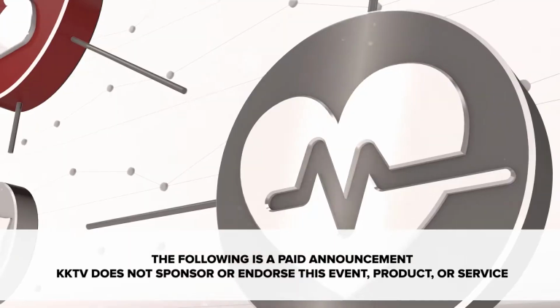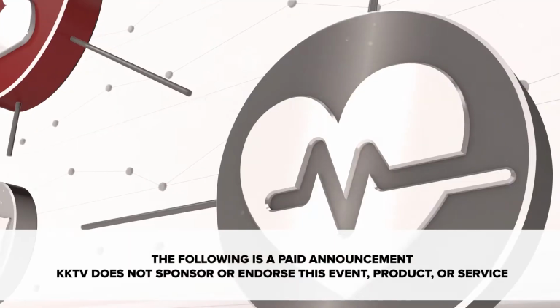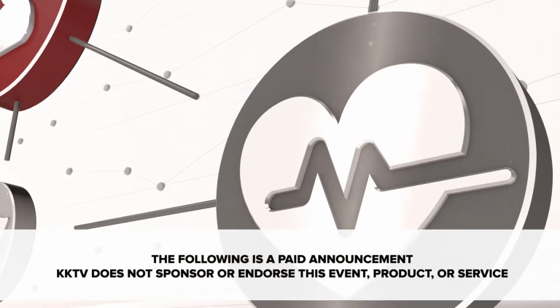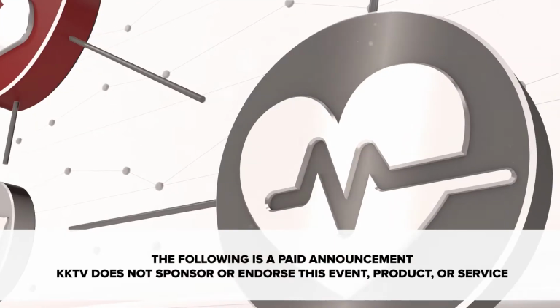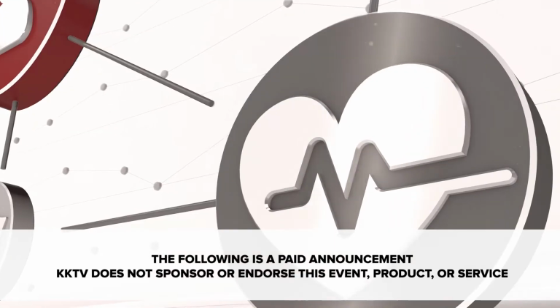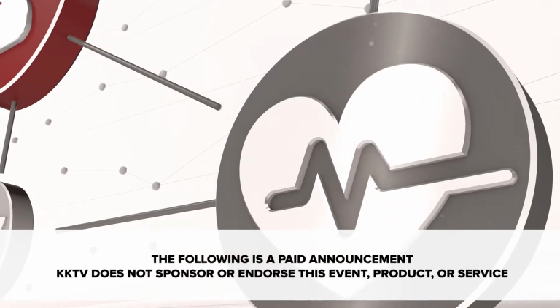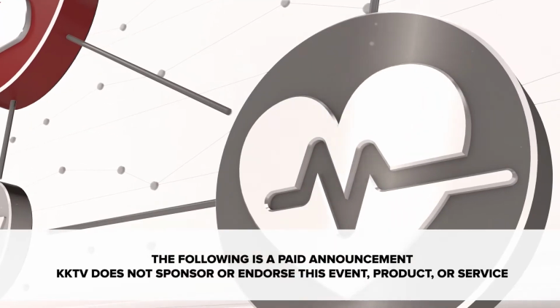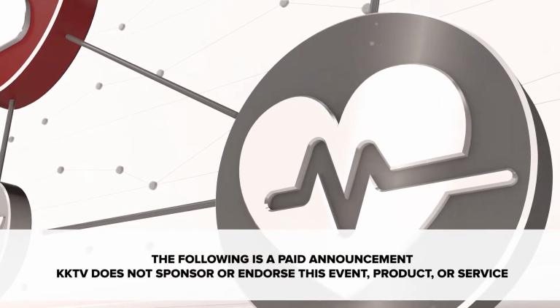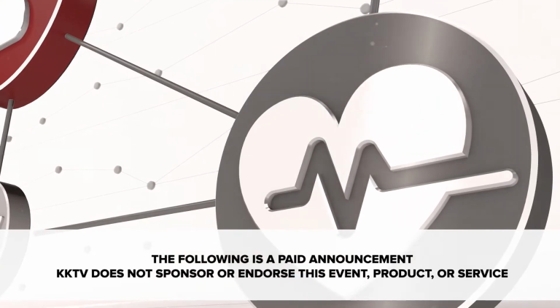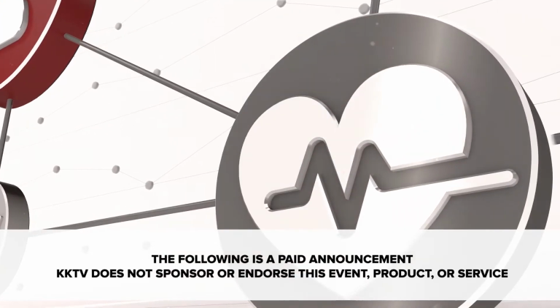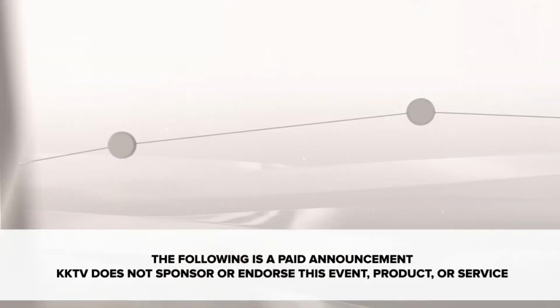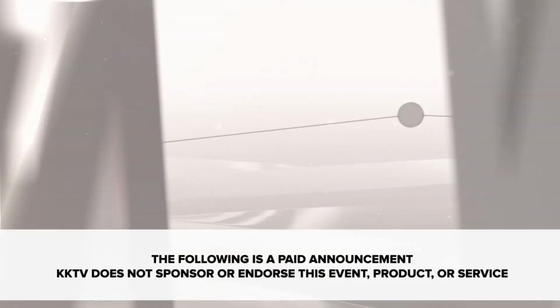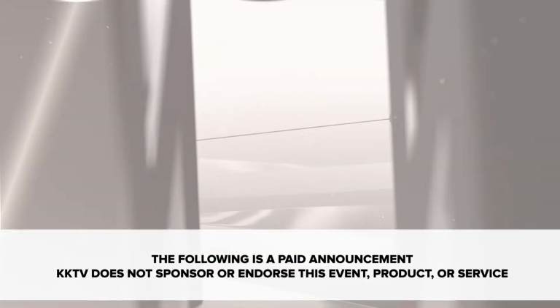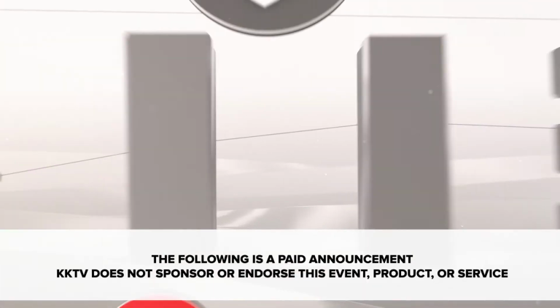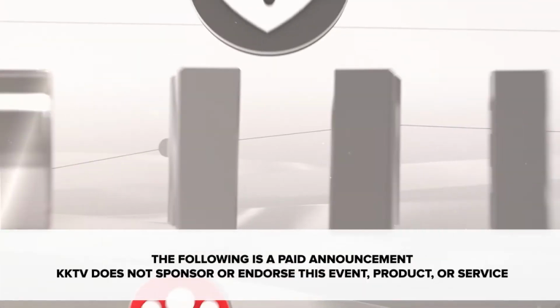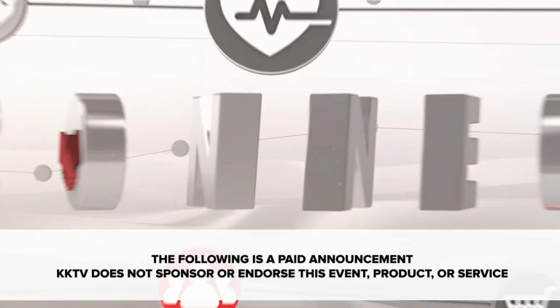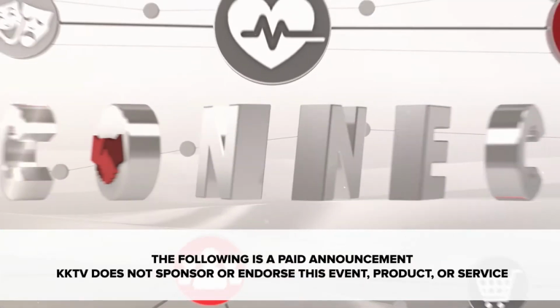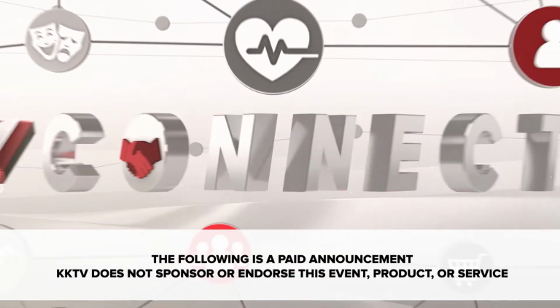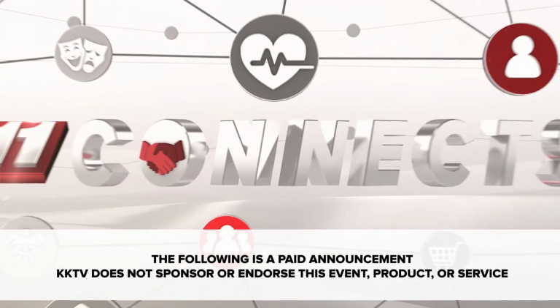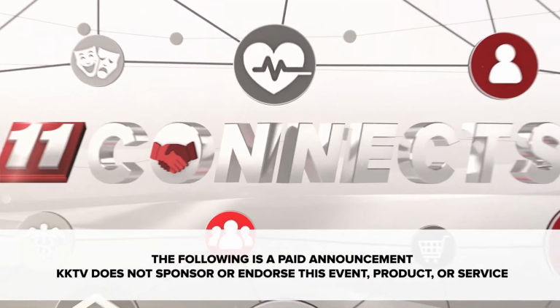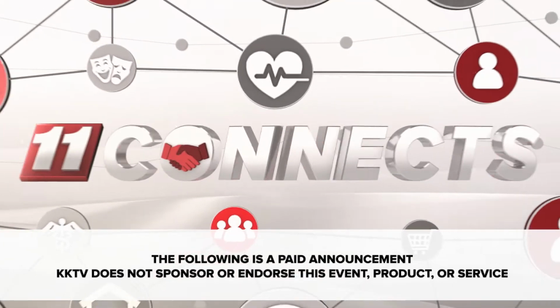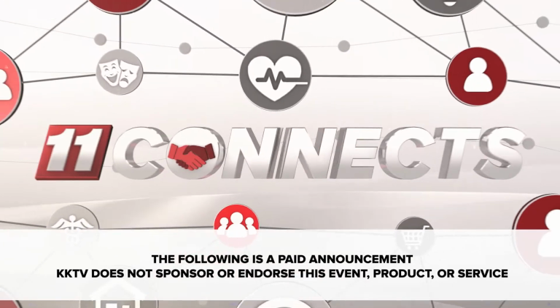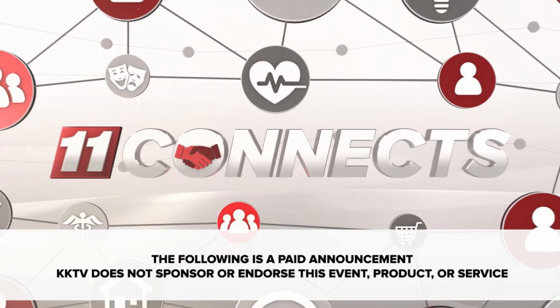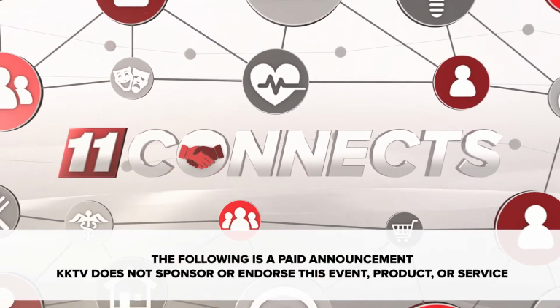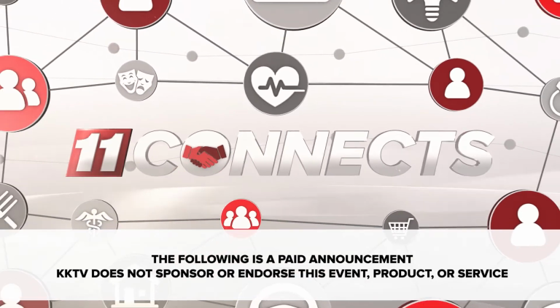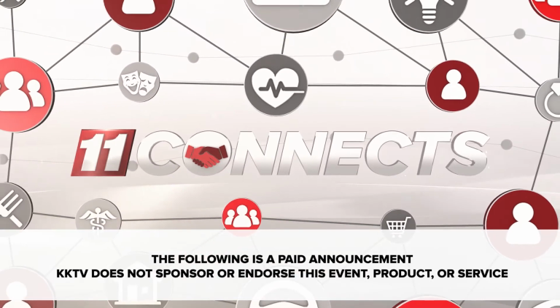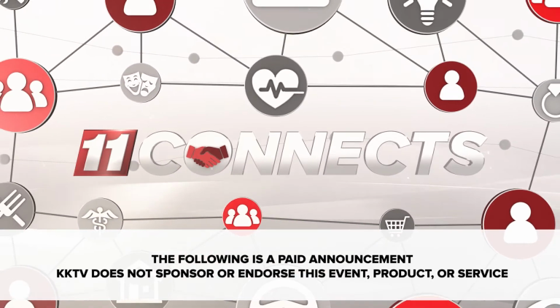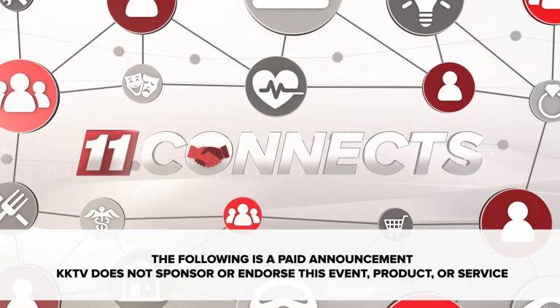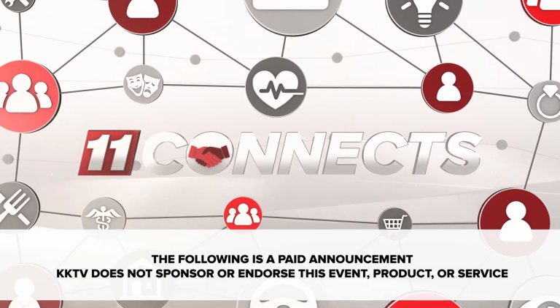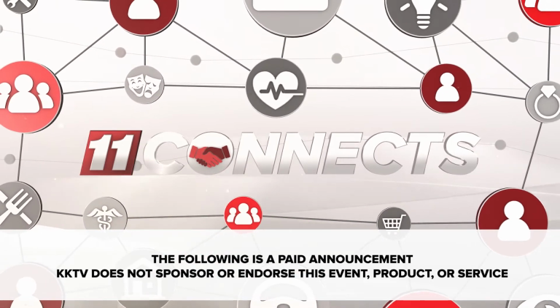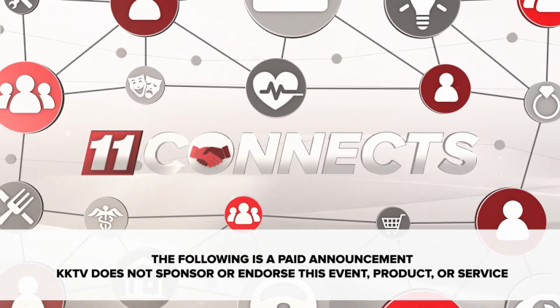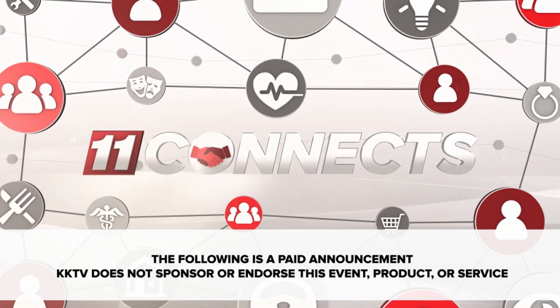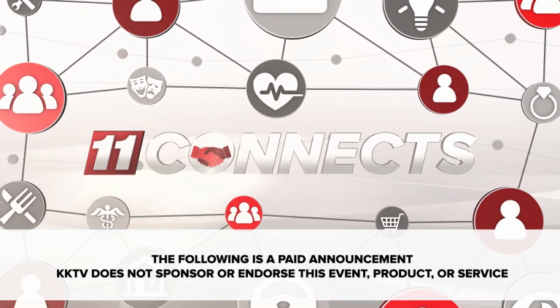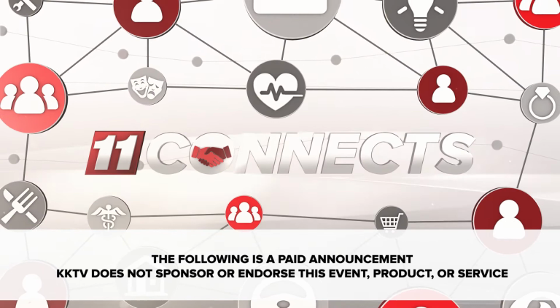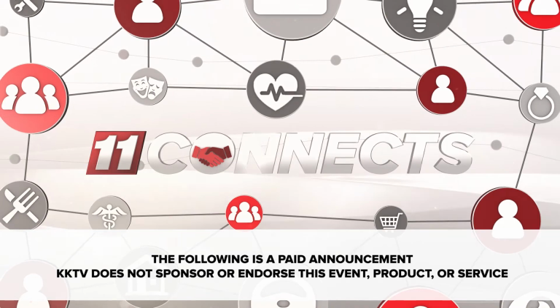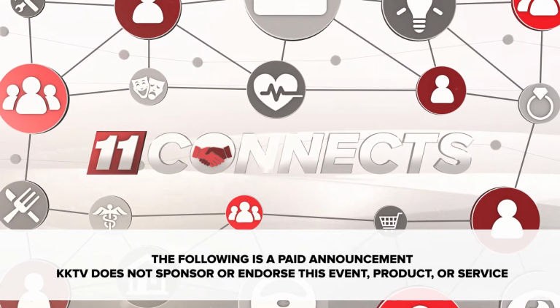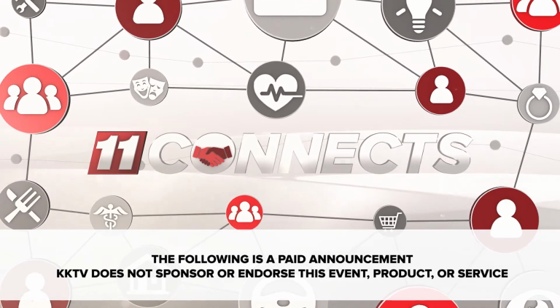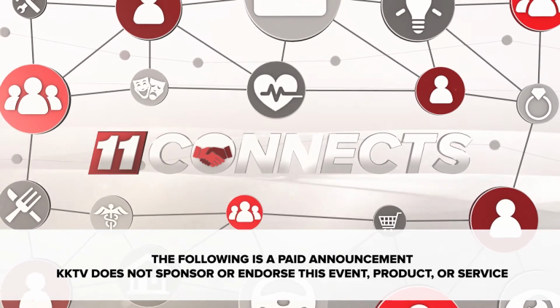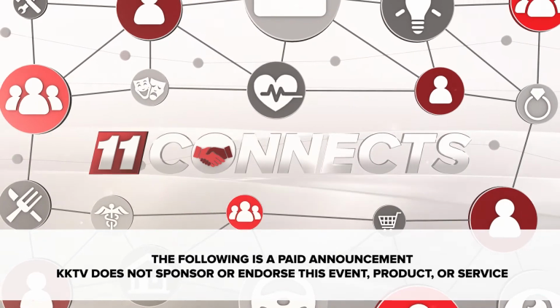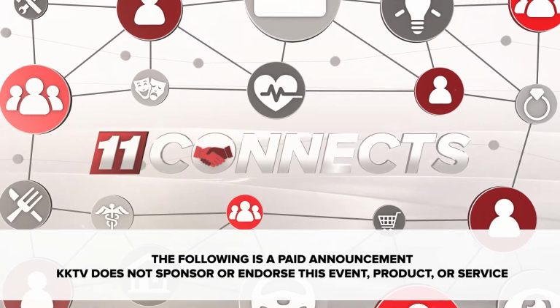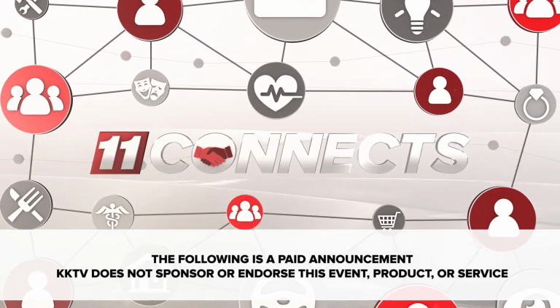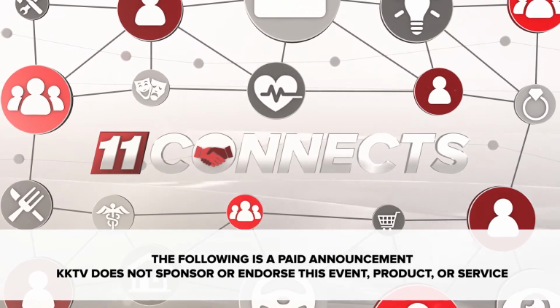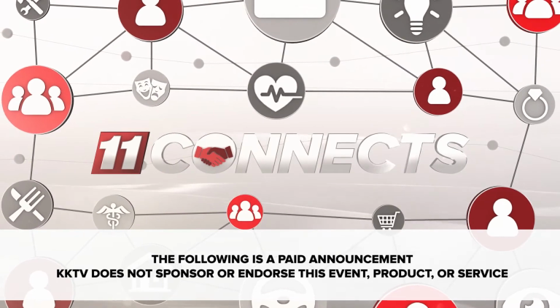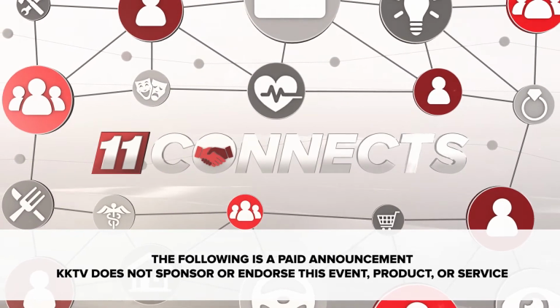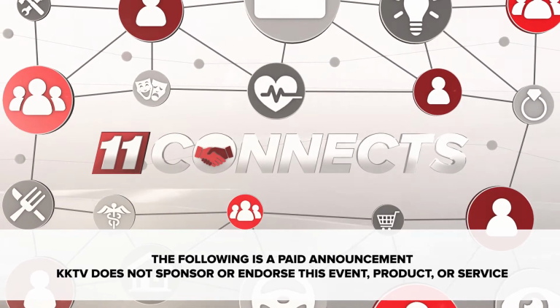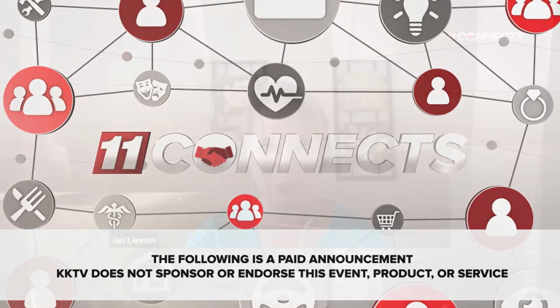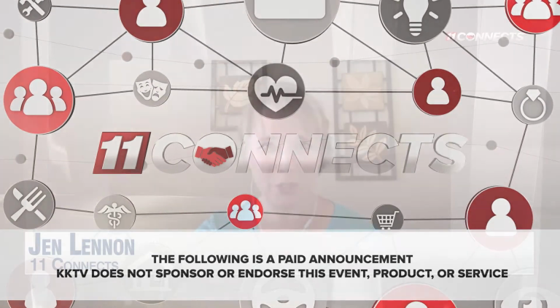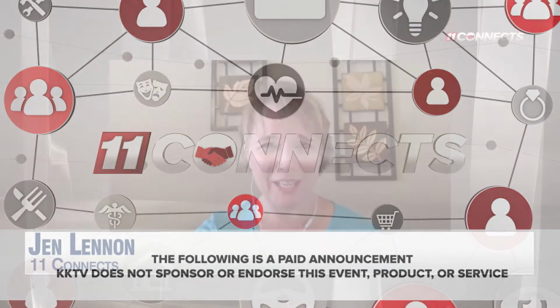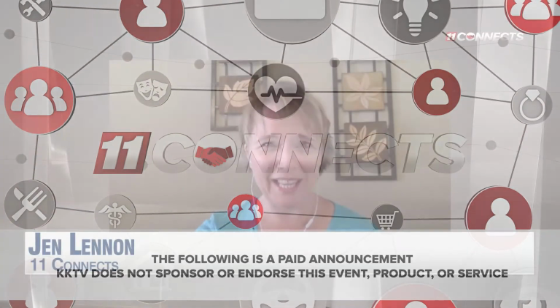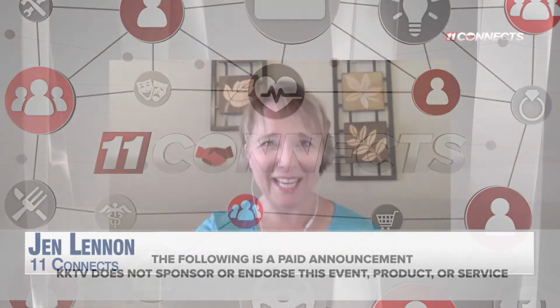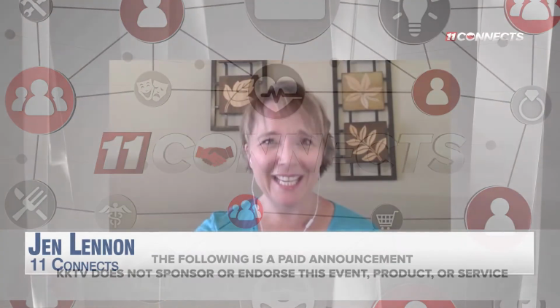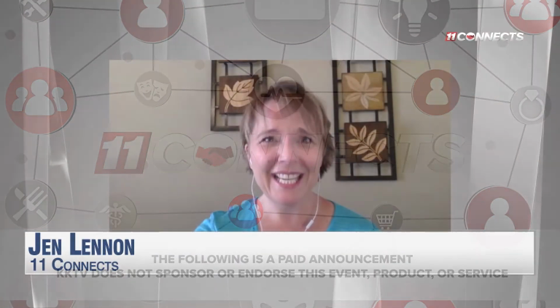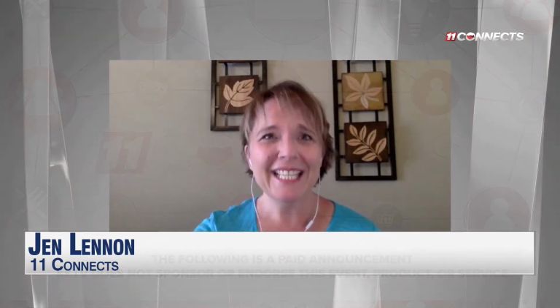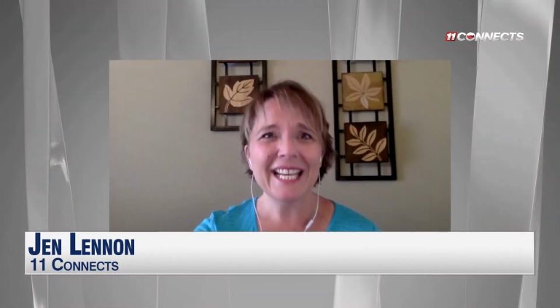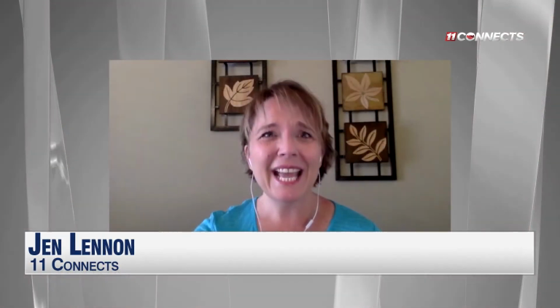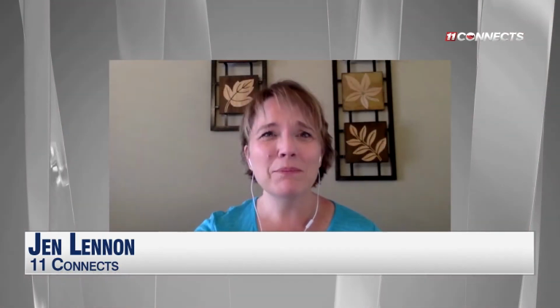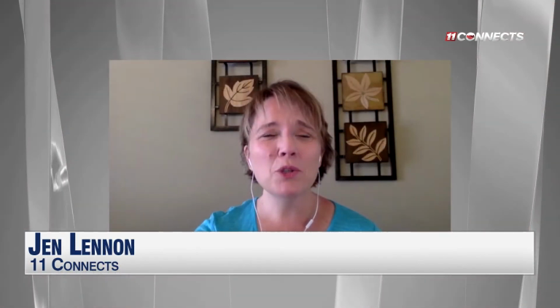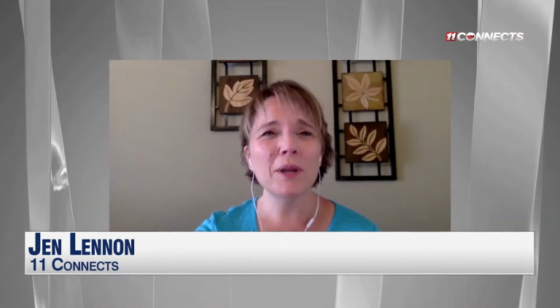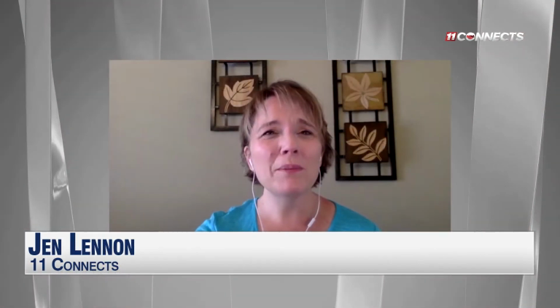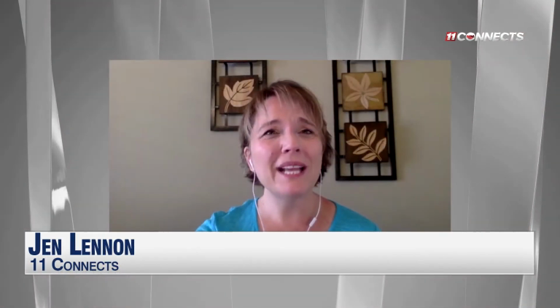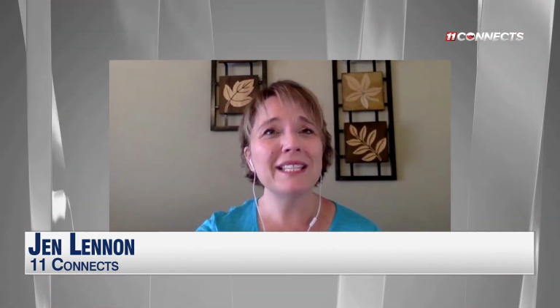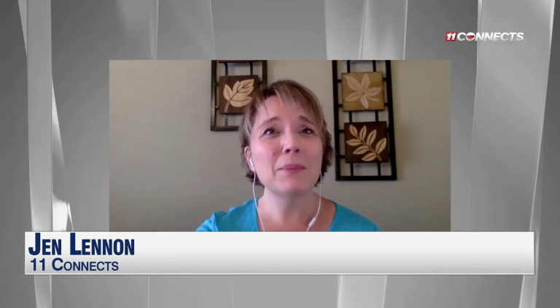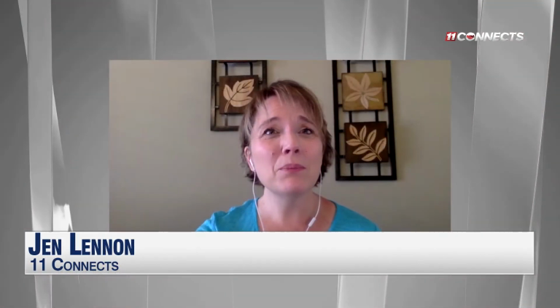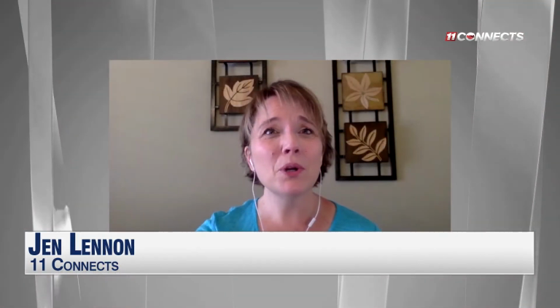Connecting you to our community, 11 Connects. Welcome to 11 Connects. I'm your host, Jen Lennon. Today, I'm joined by Tim Brooks.